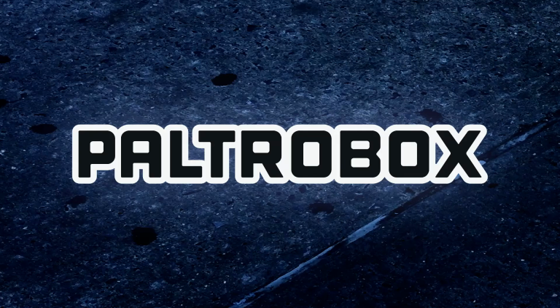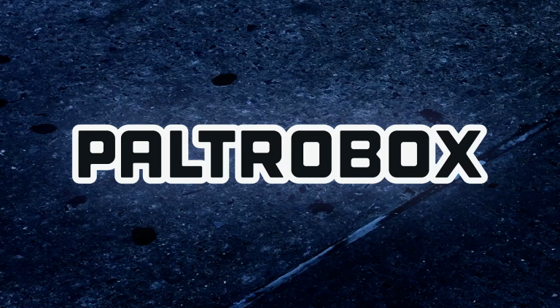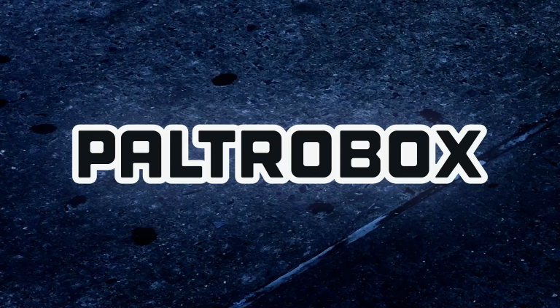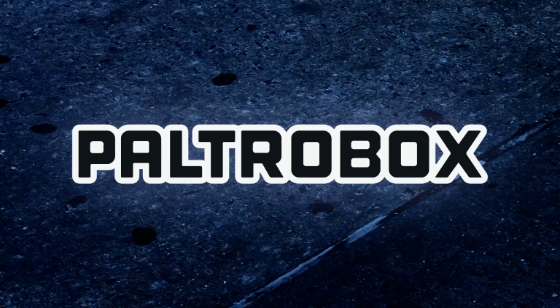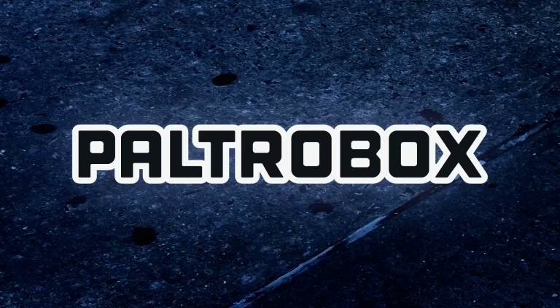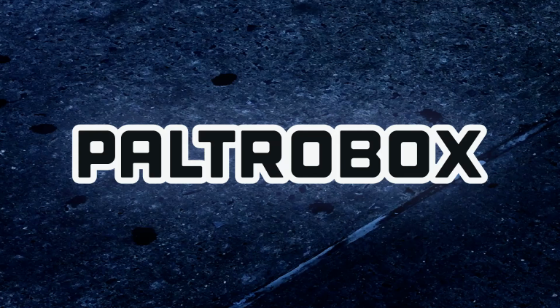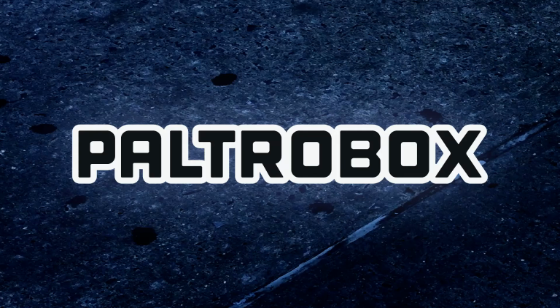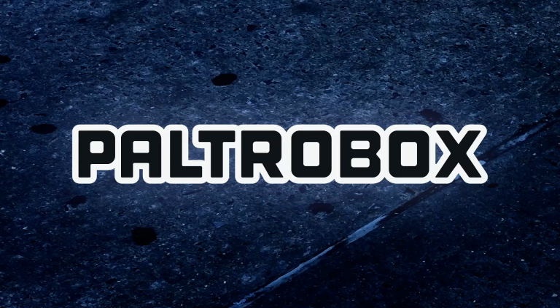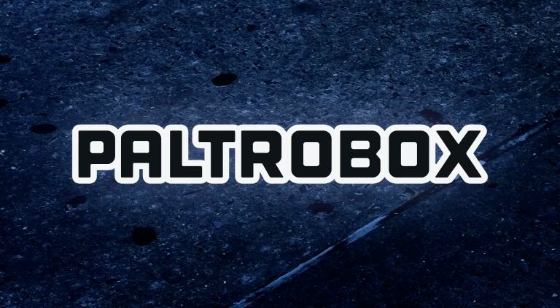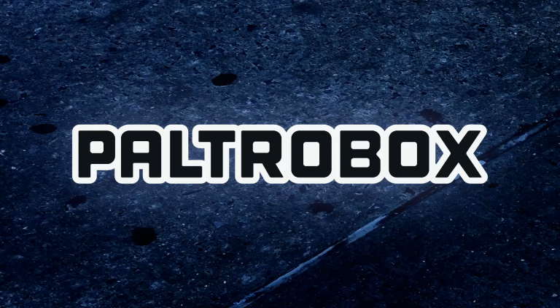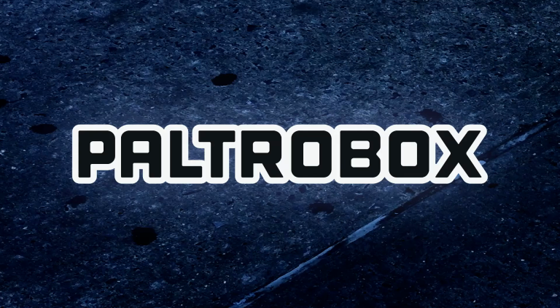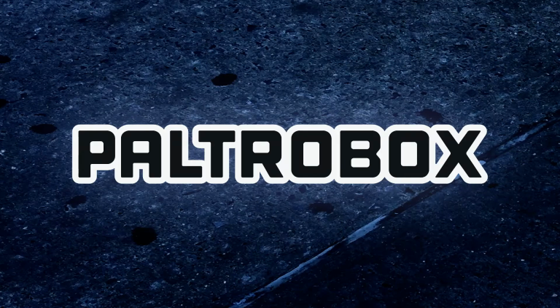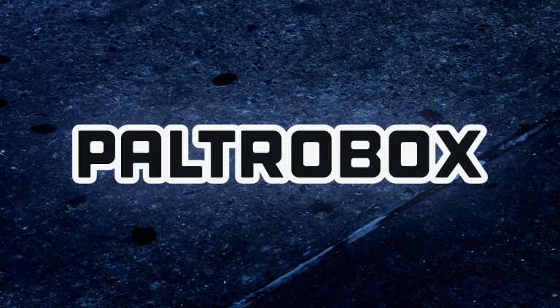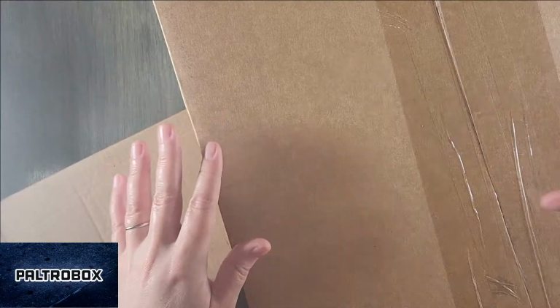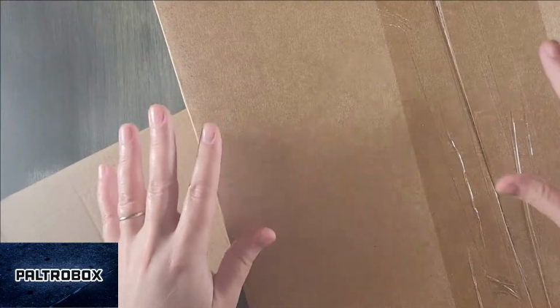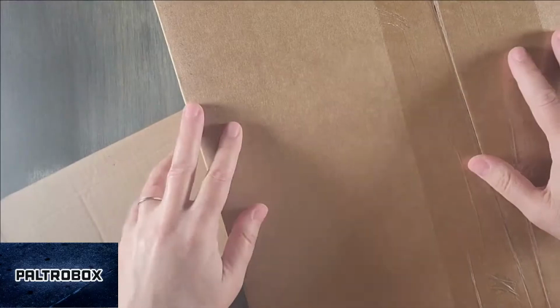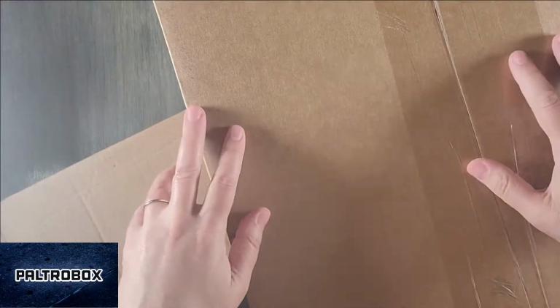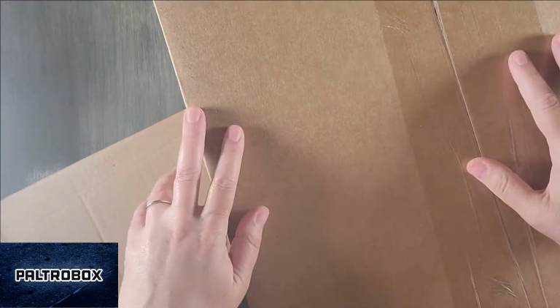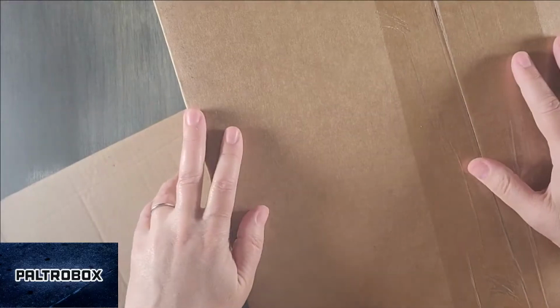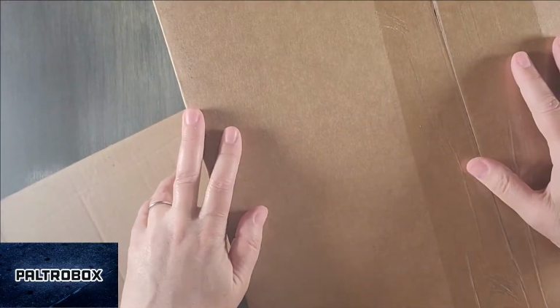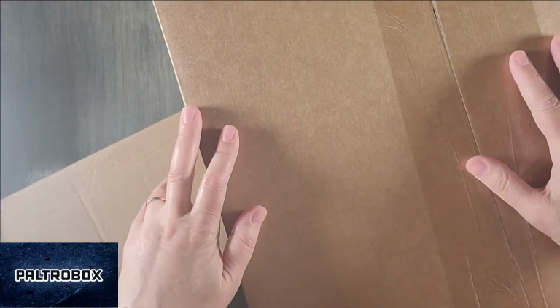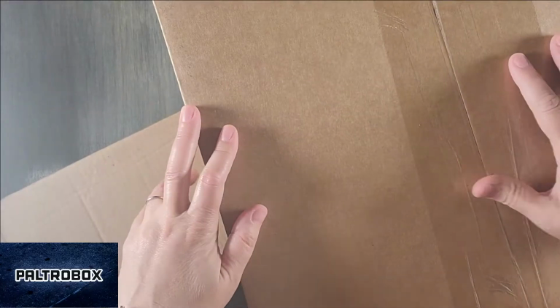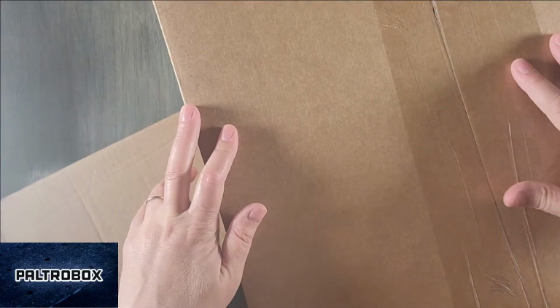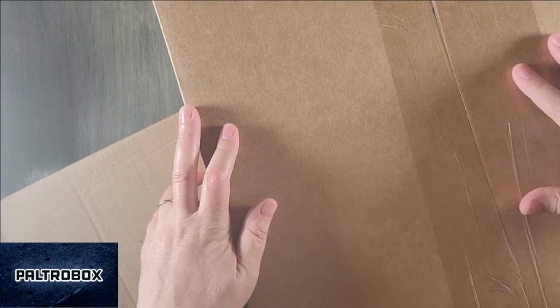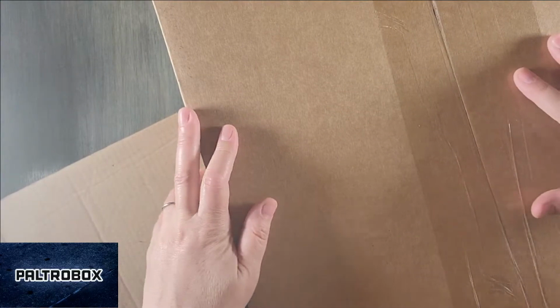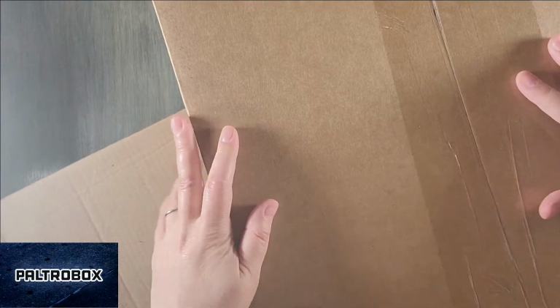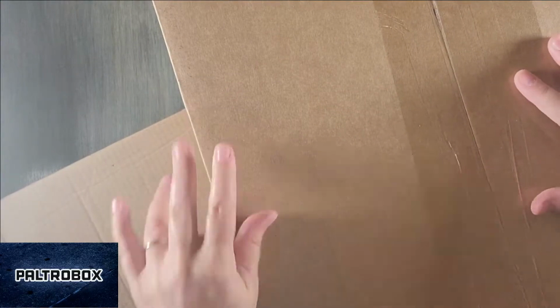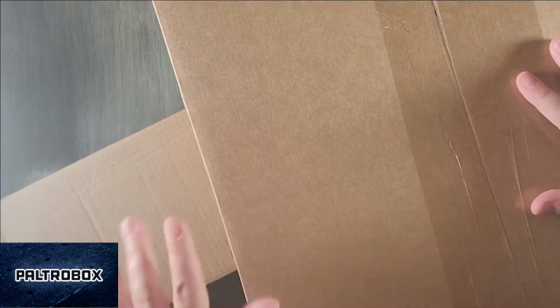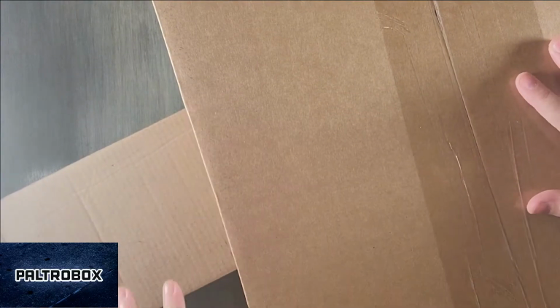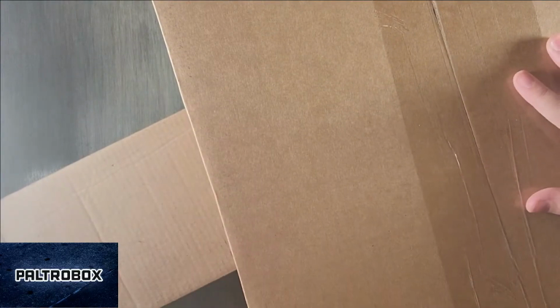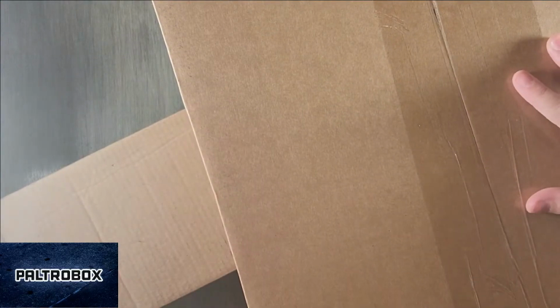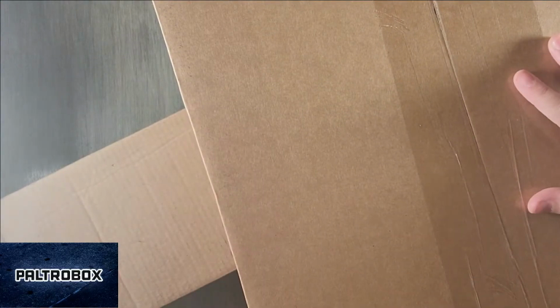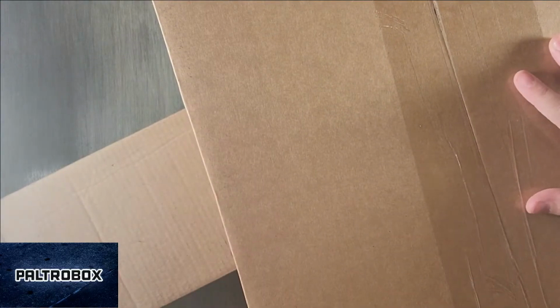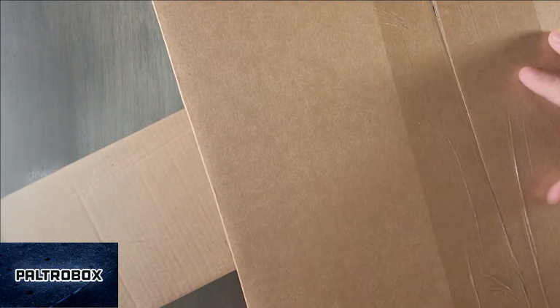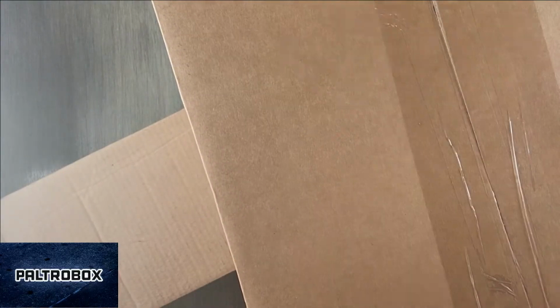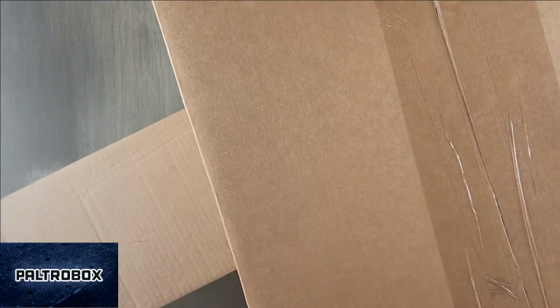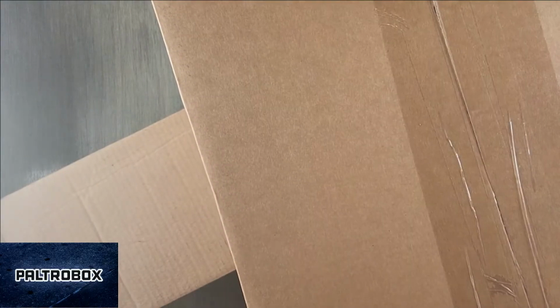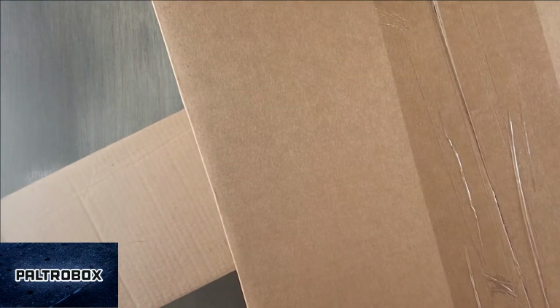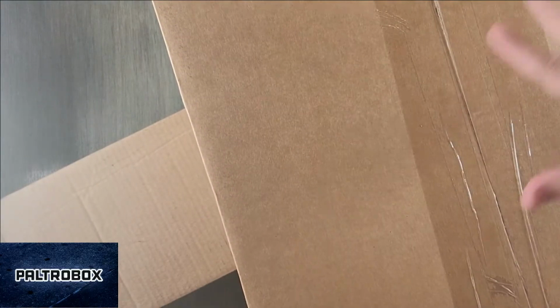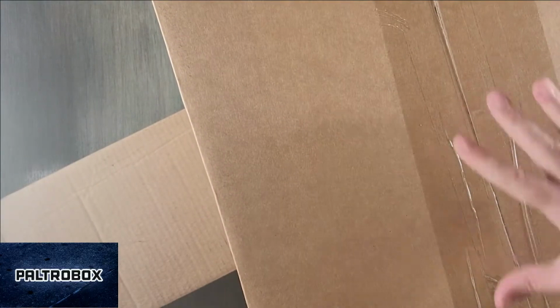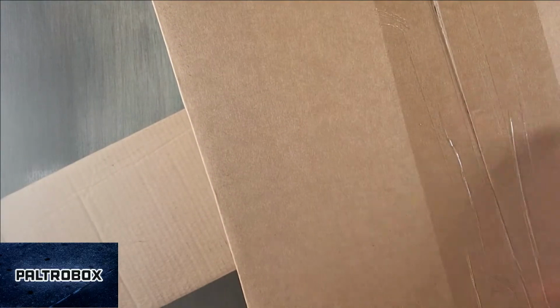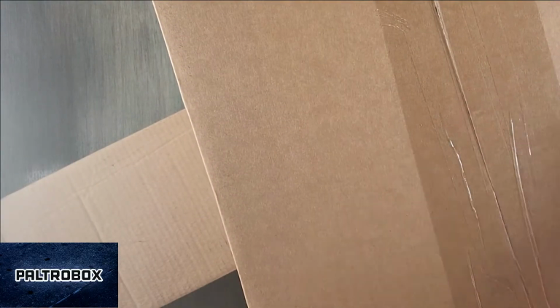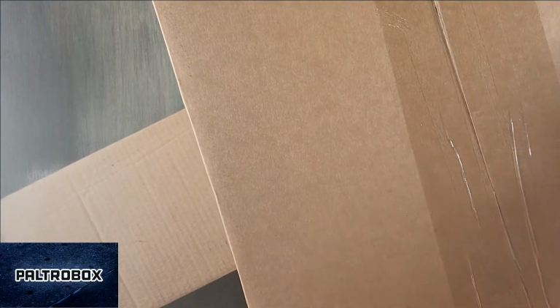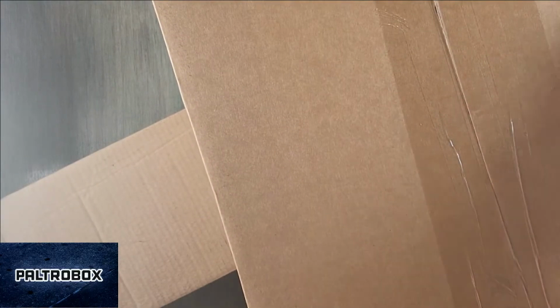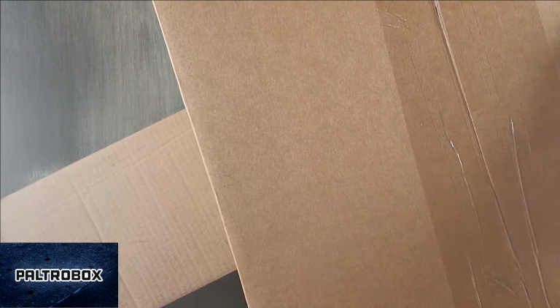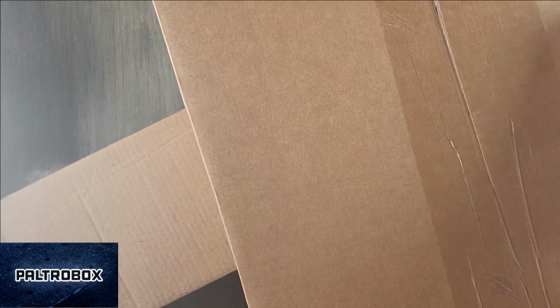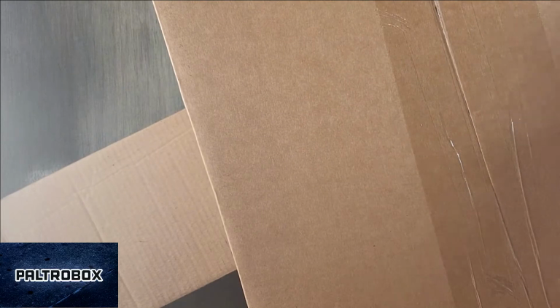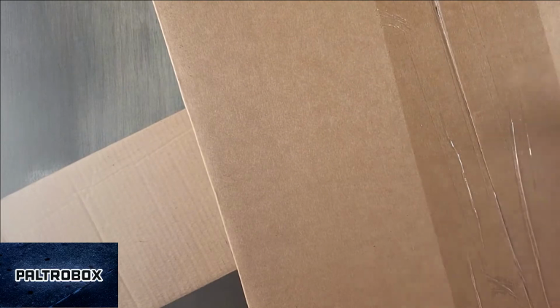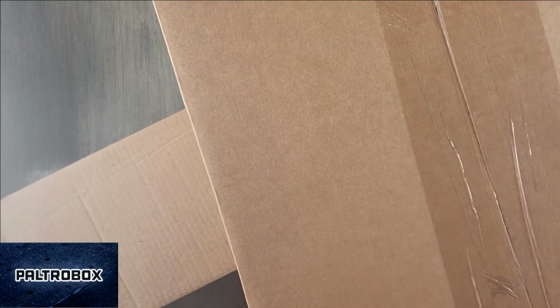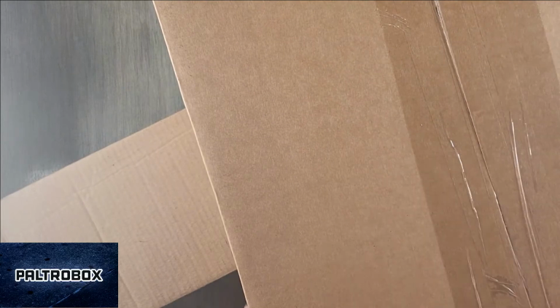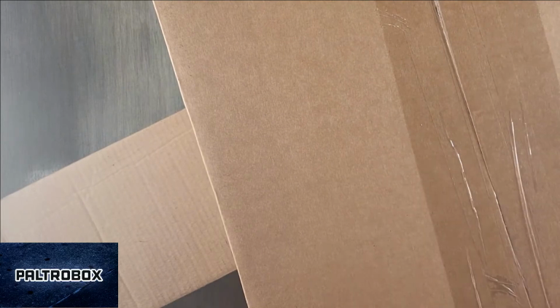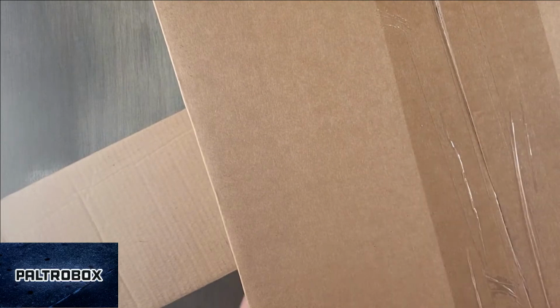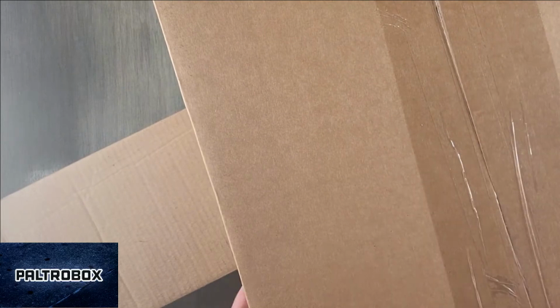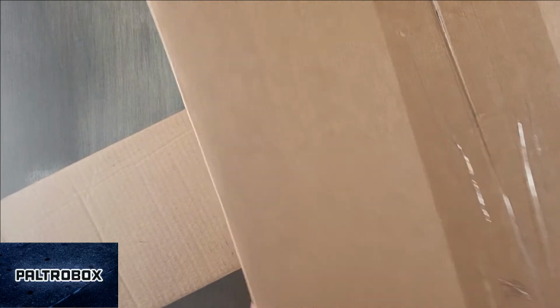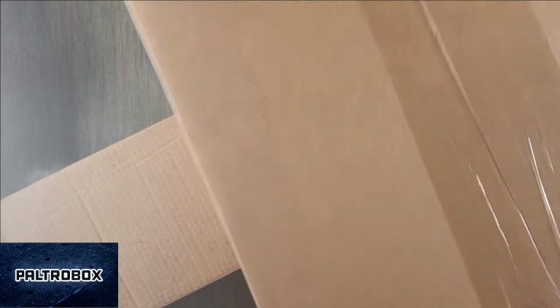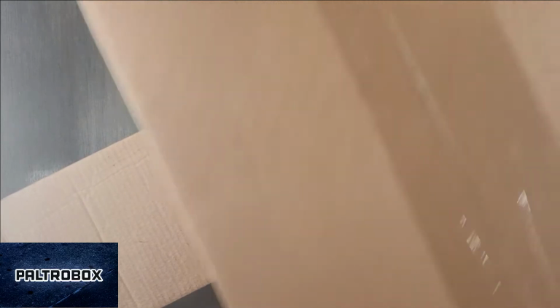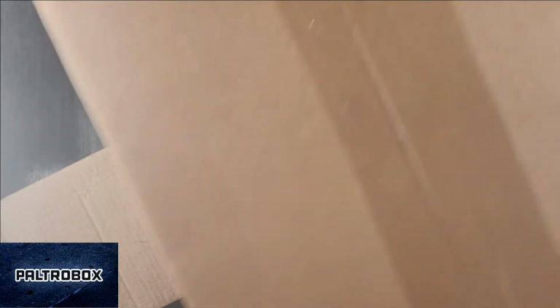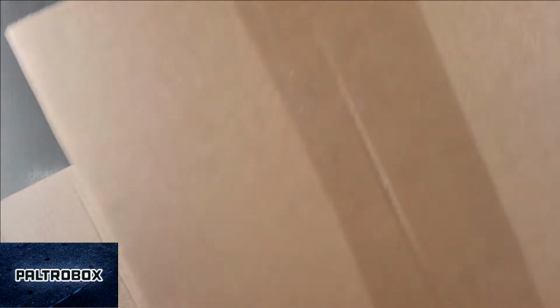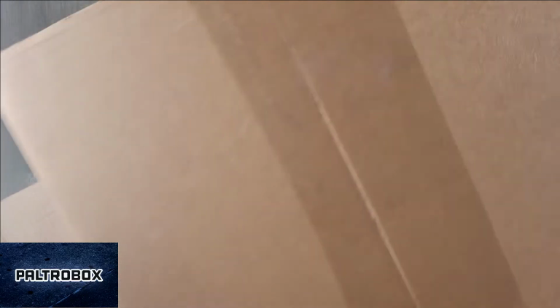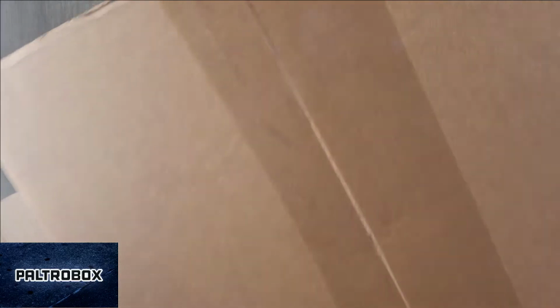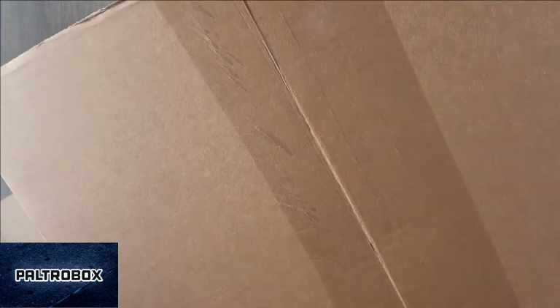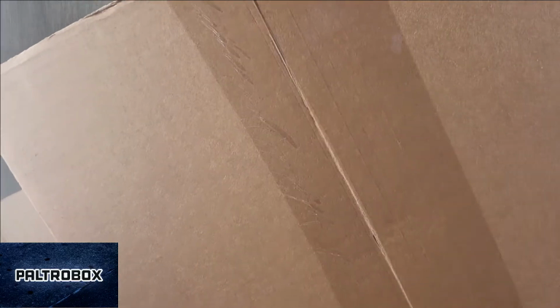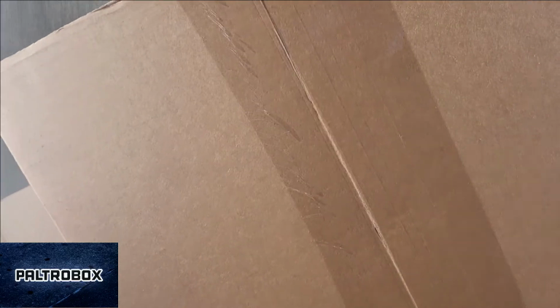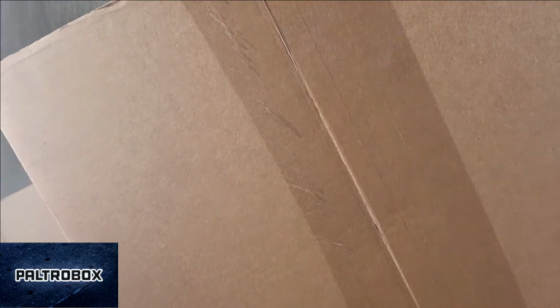Paltrocast. It's the Paltro Box — another big box edition. Check it out.